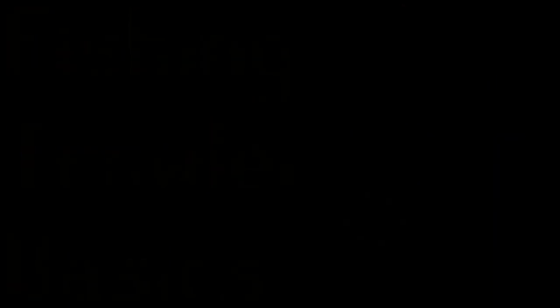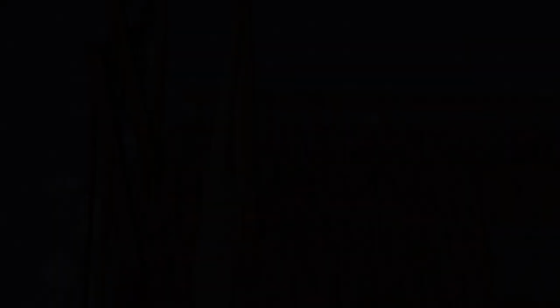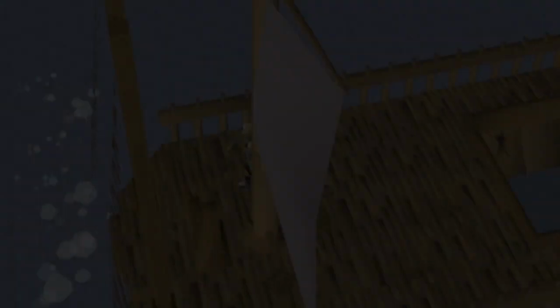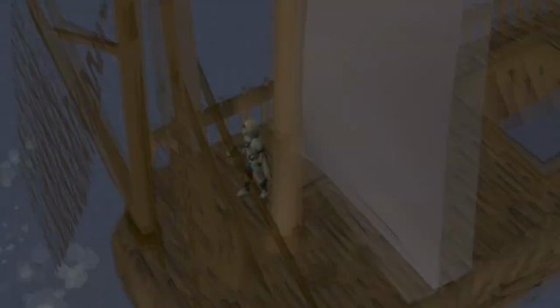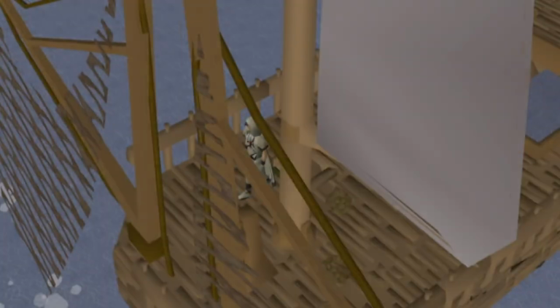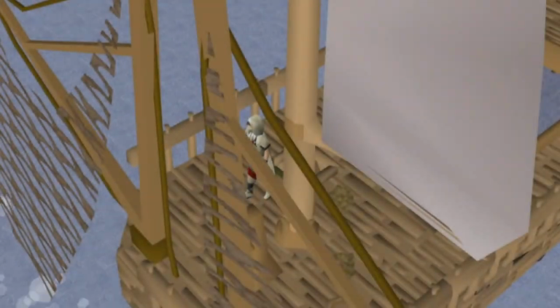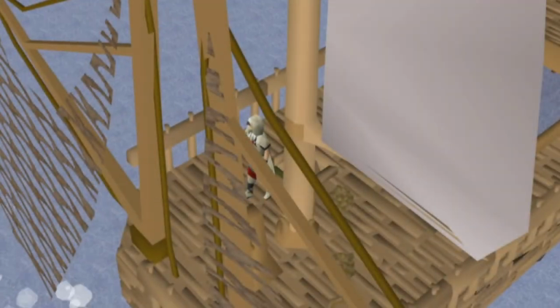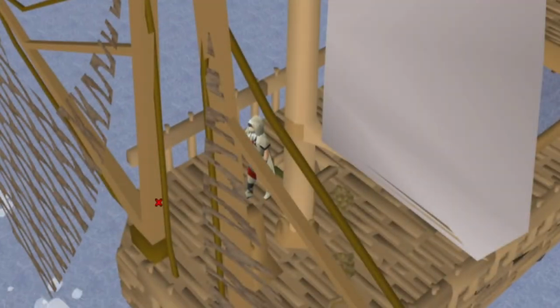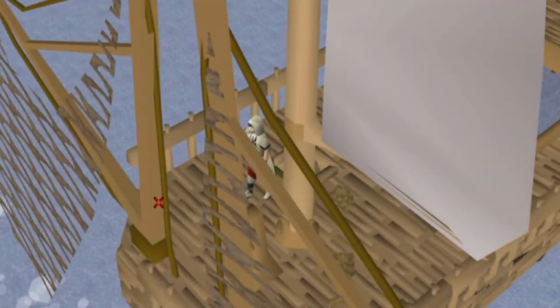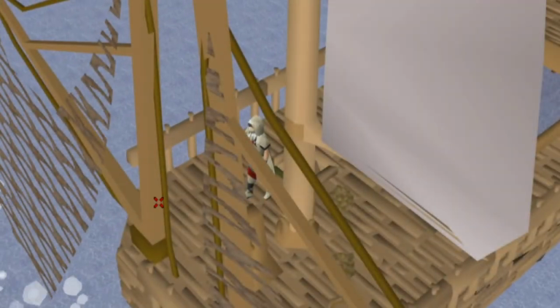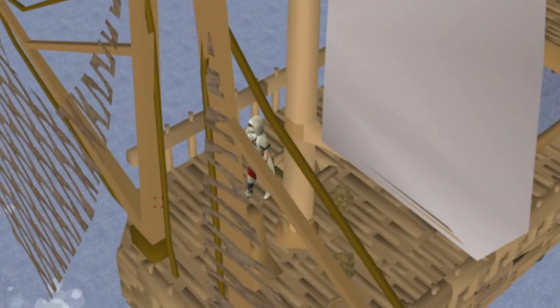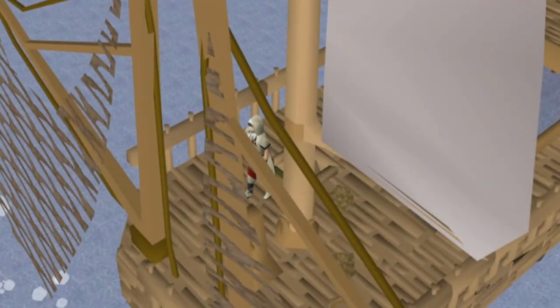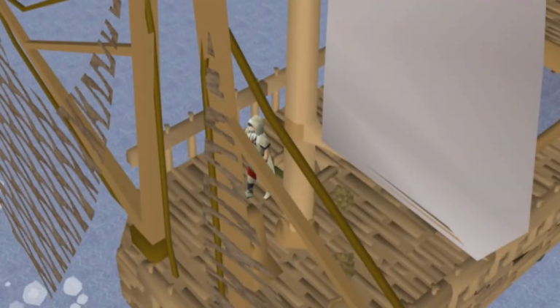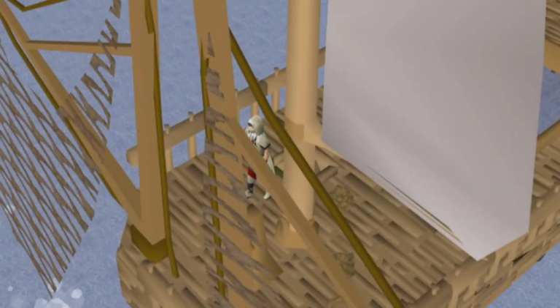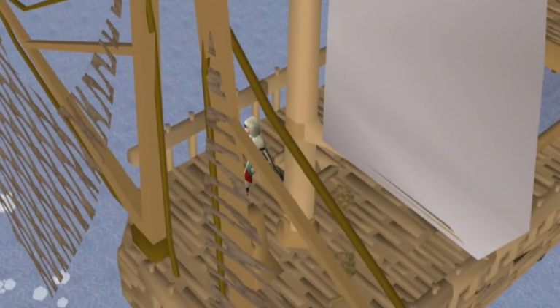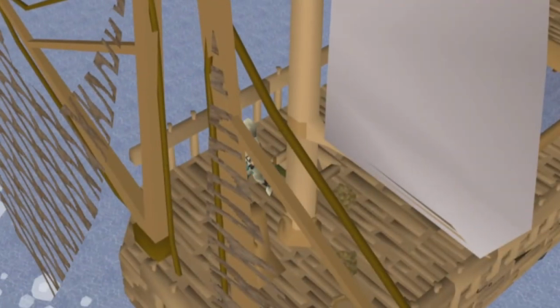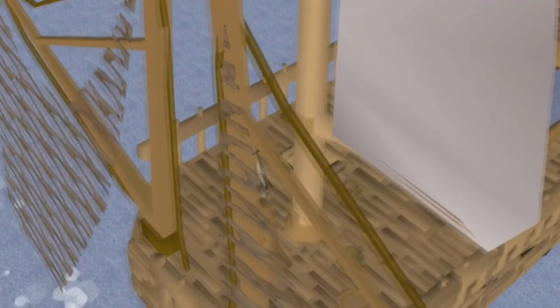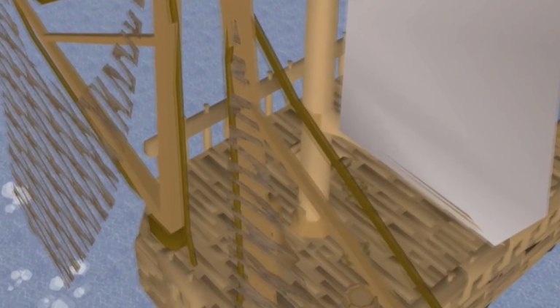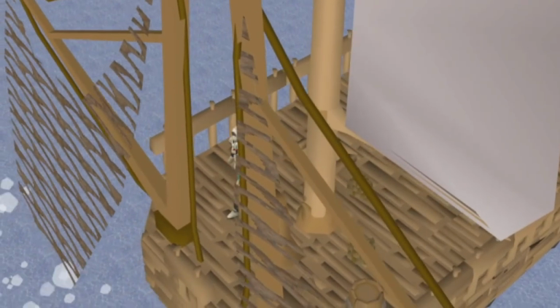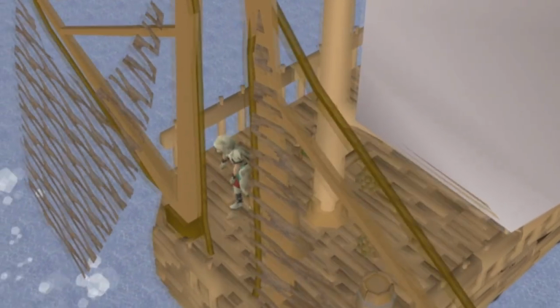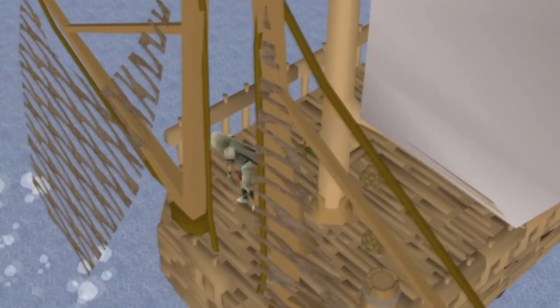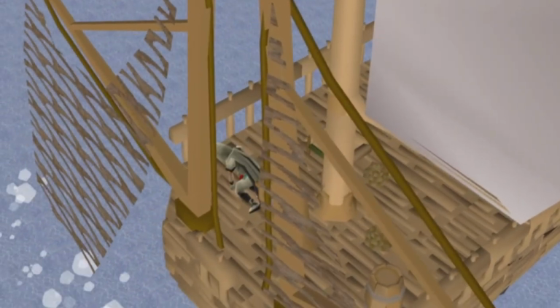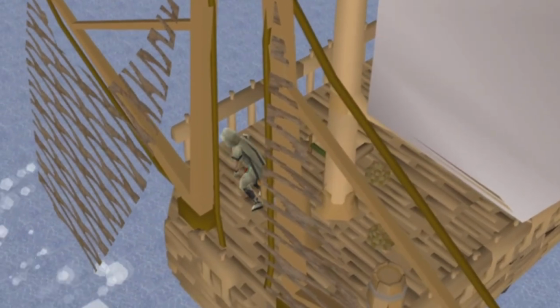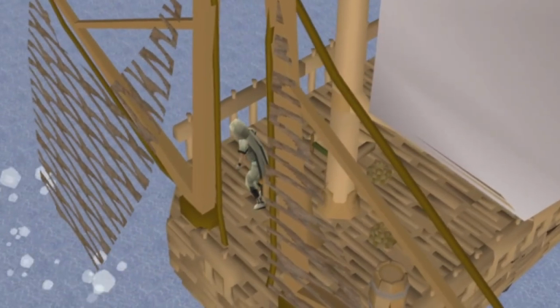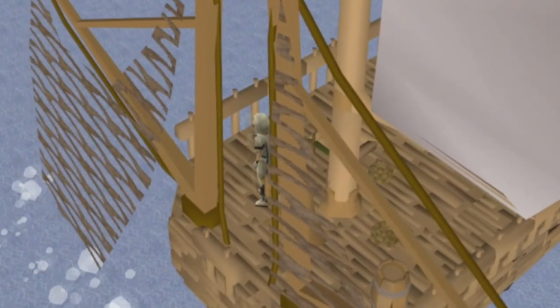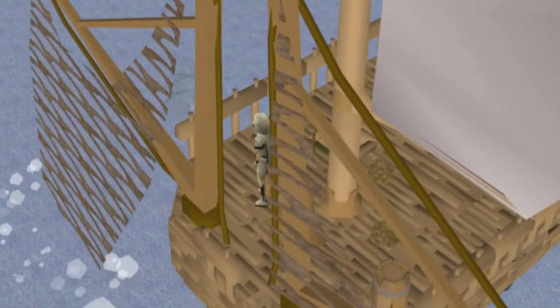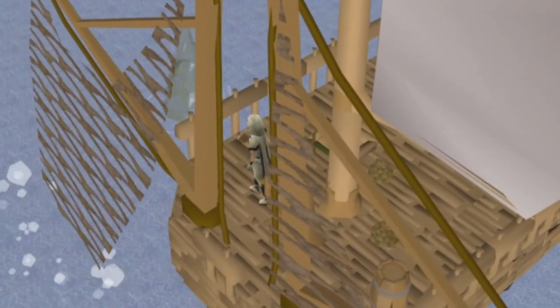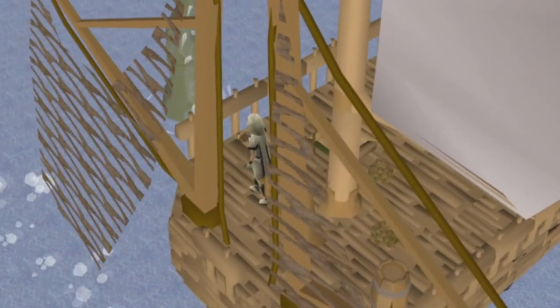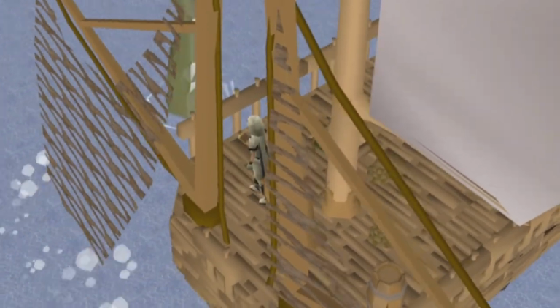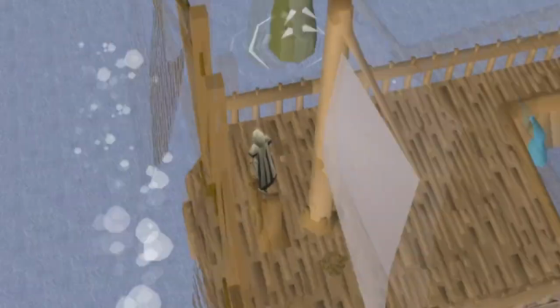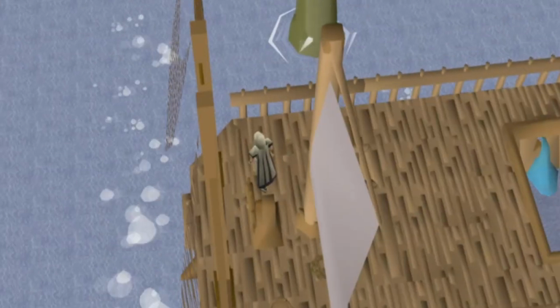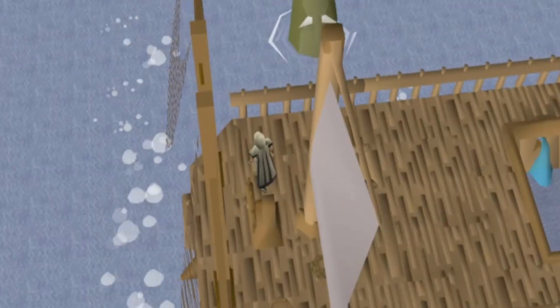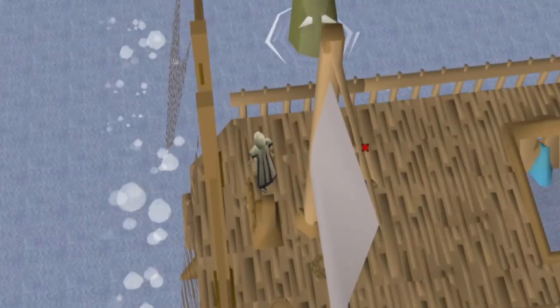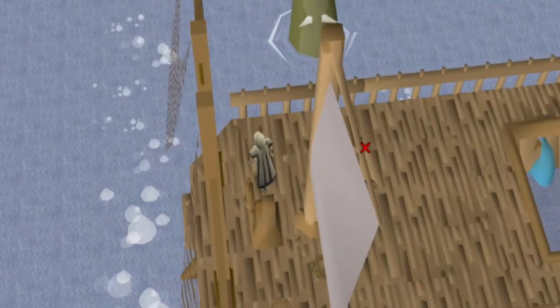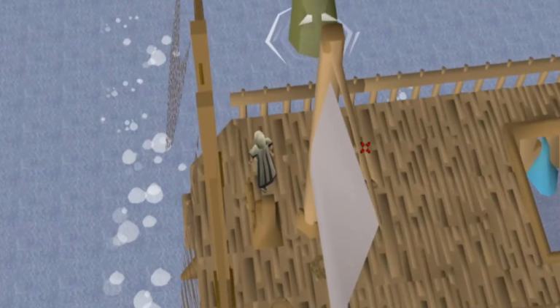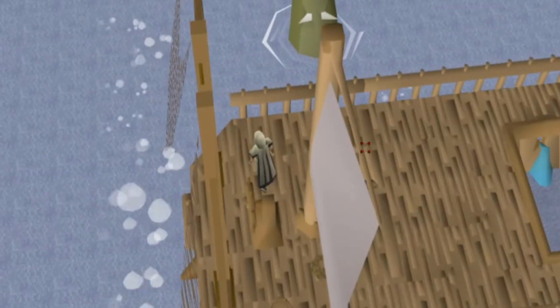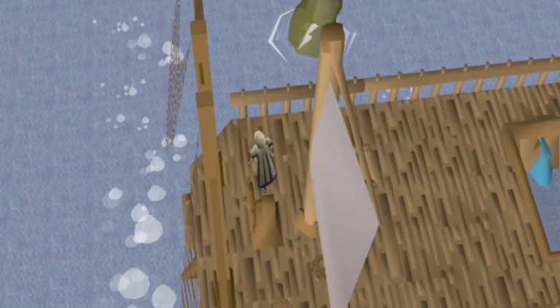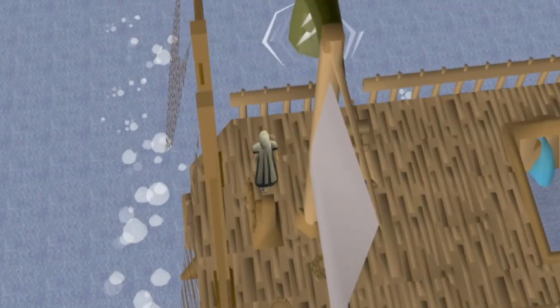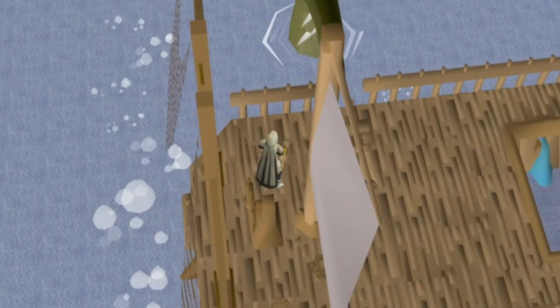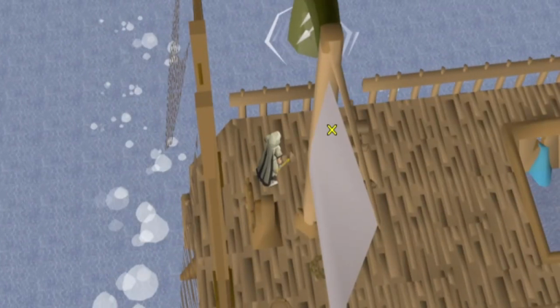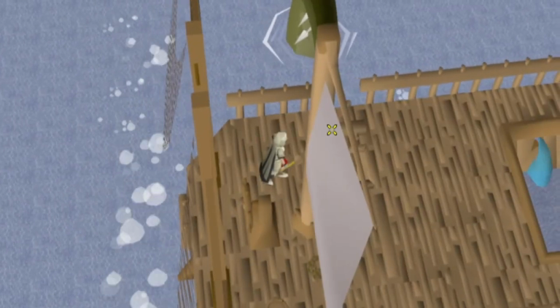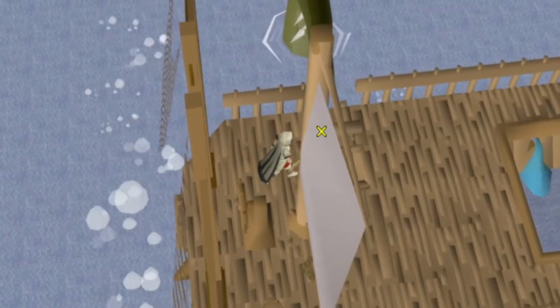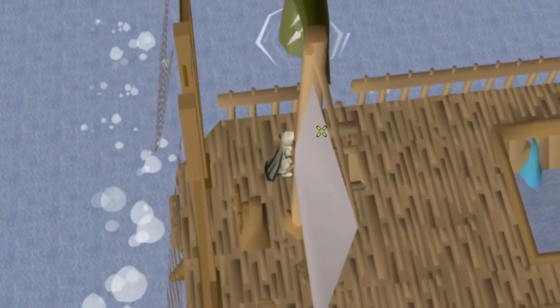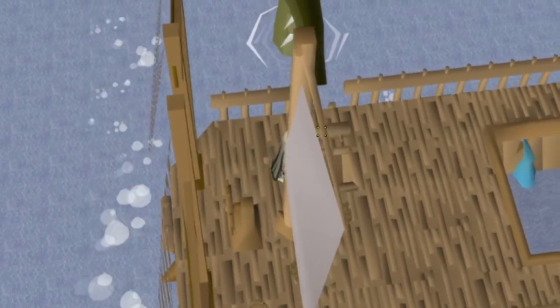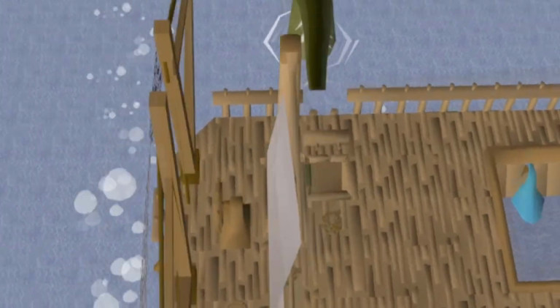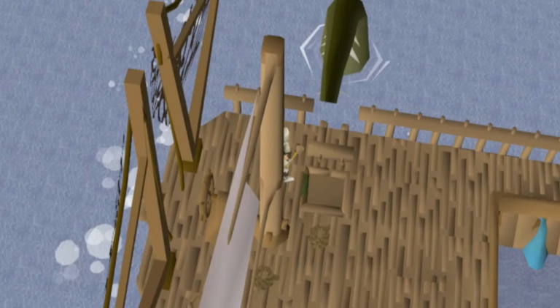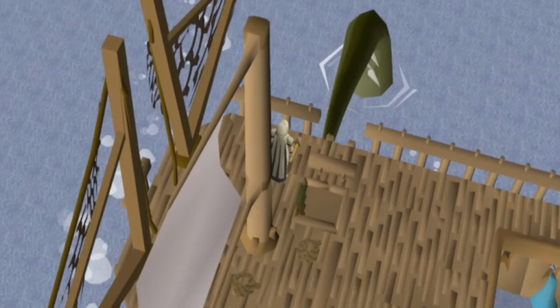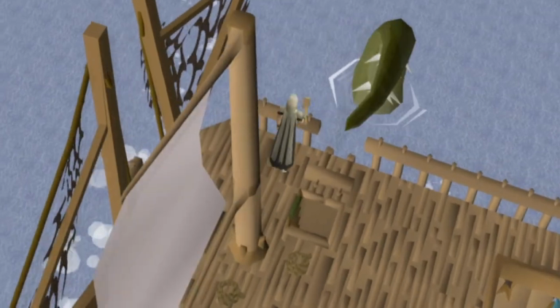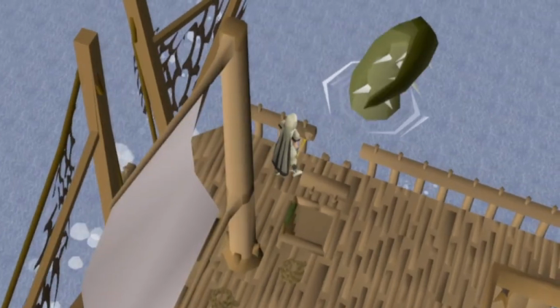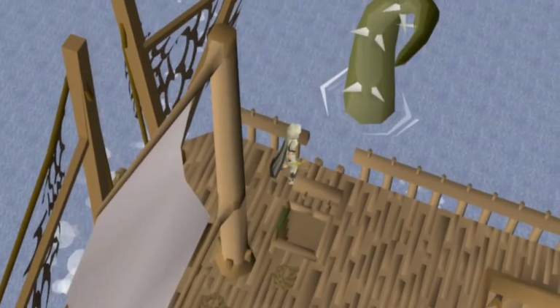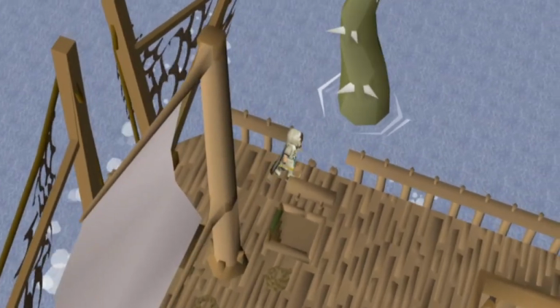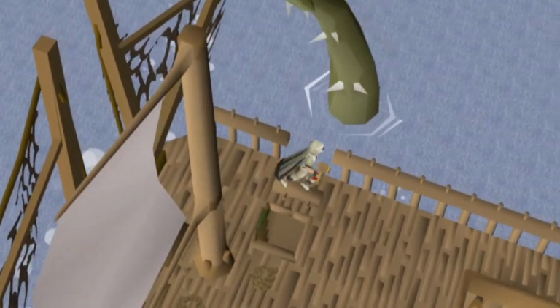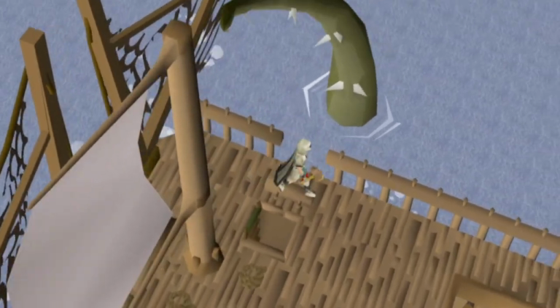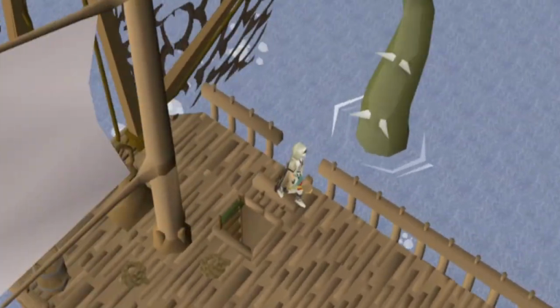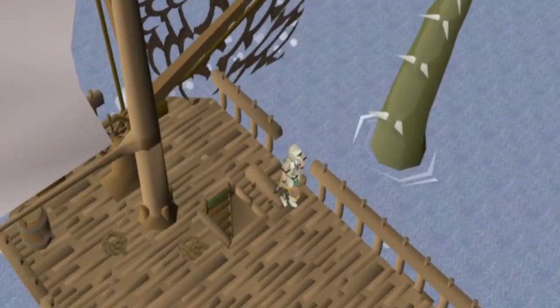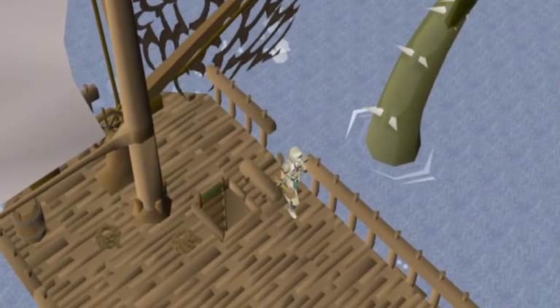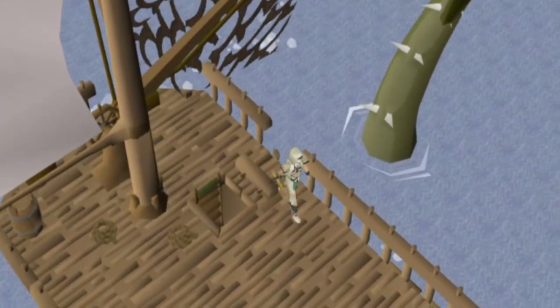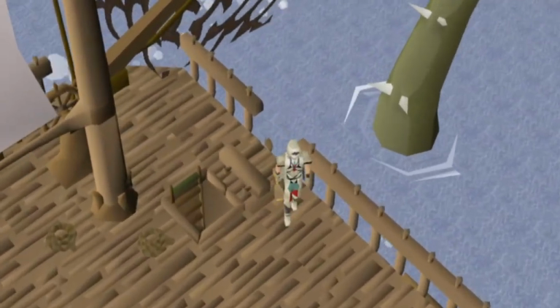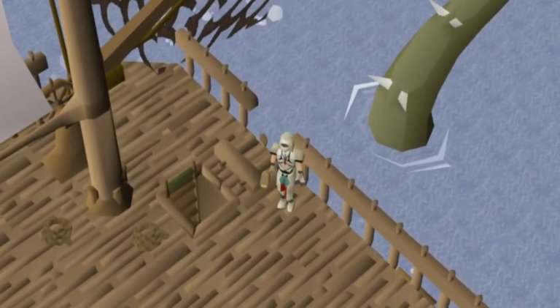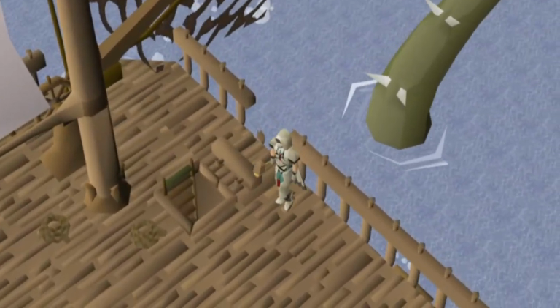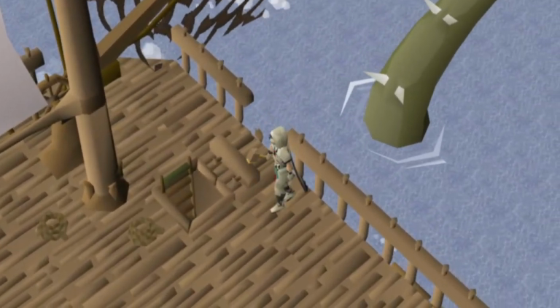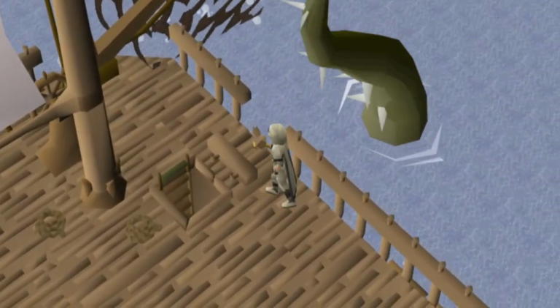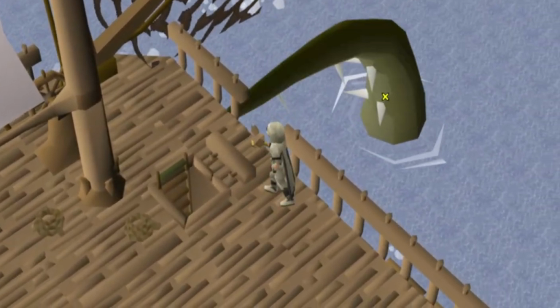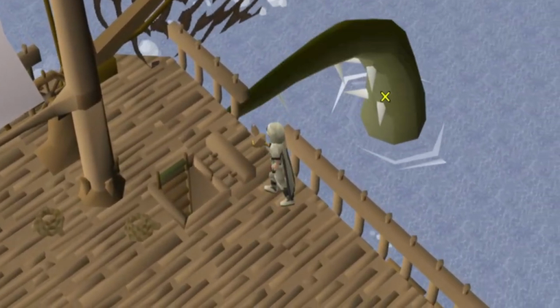The Fishing Trawler minigame takes place on an old fishing ship that players will have to keep afloat amidst kraken attacks, leaks, and damaged nets.